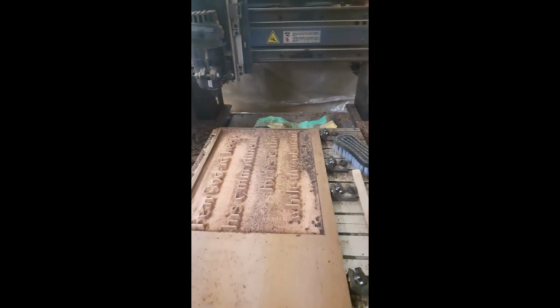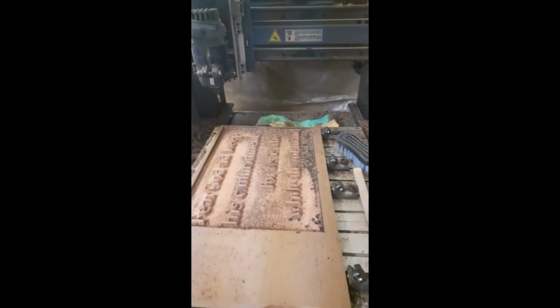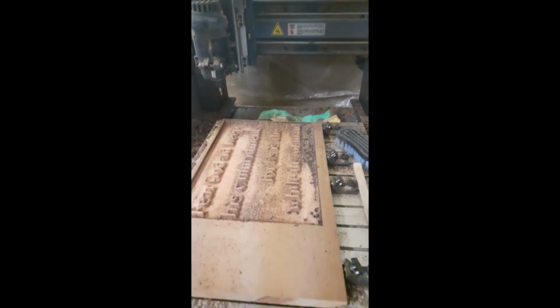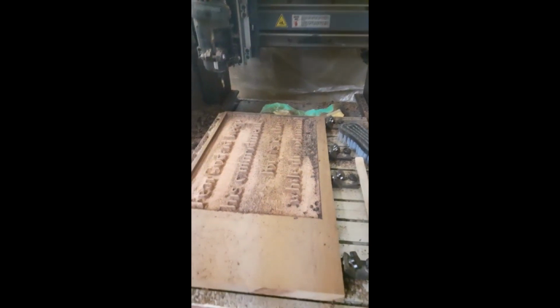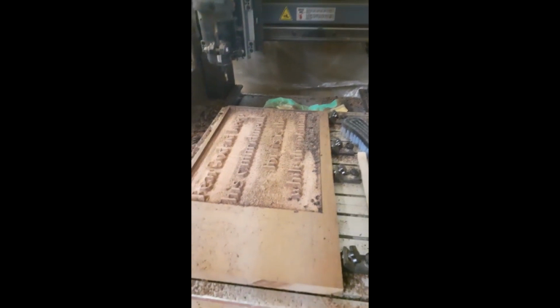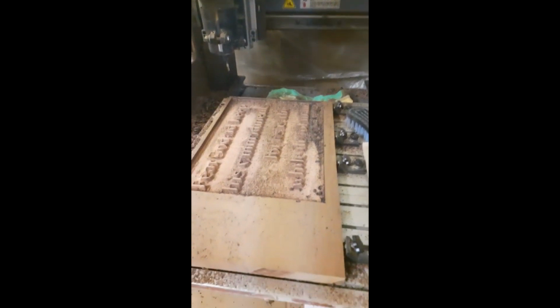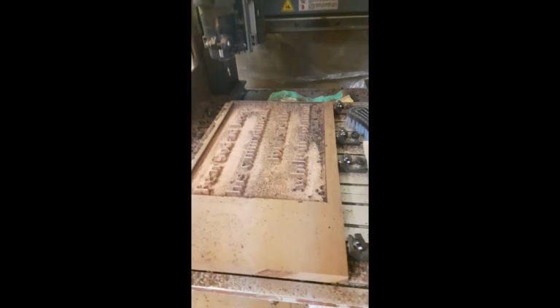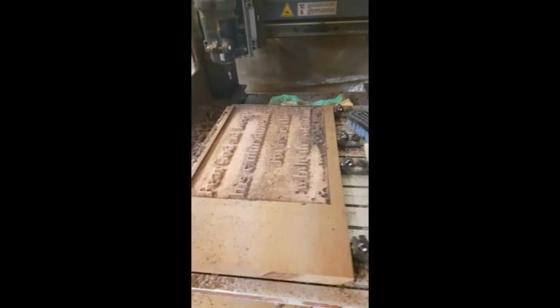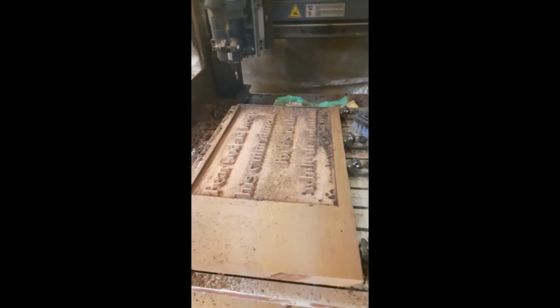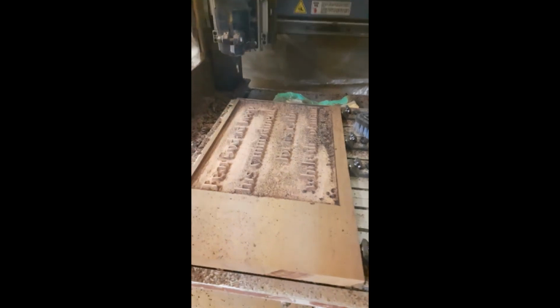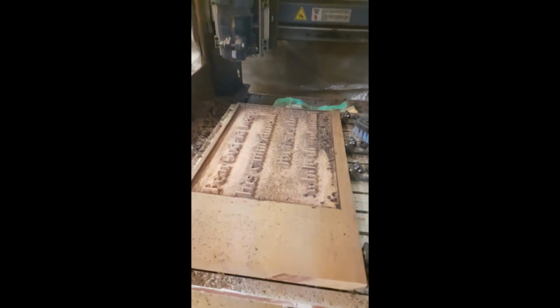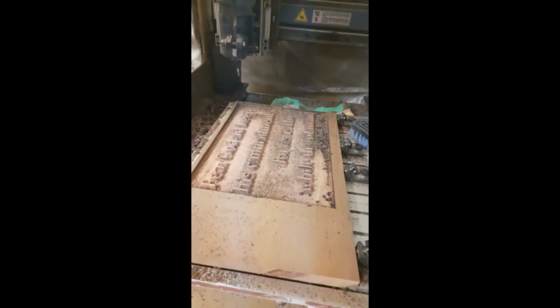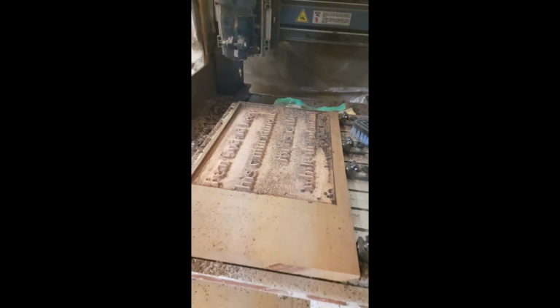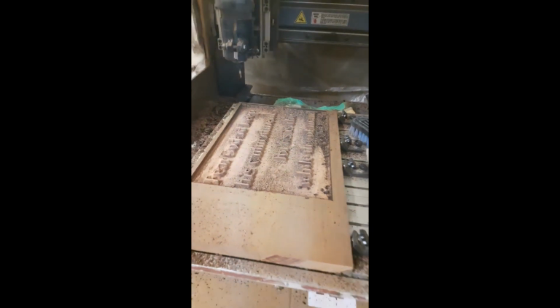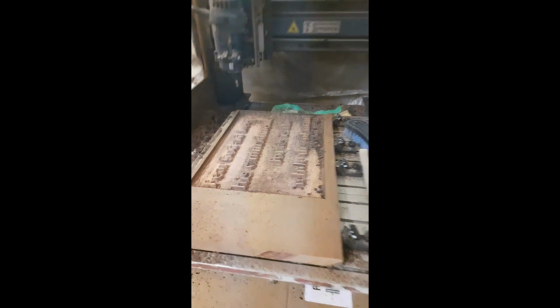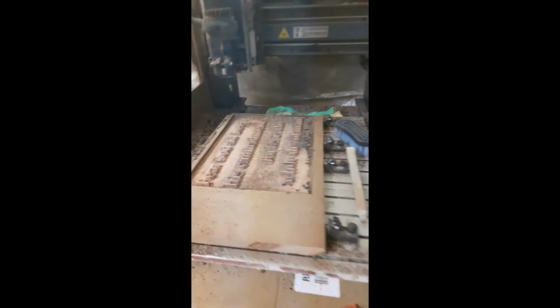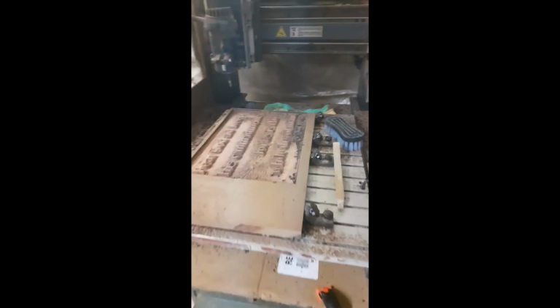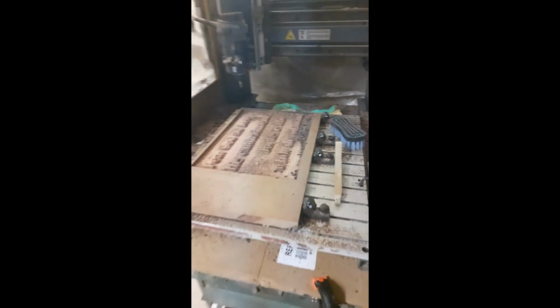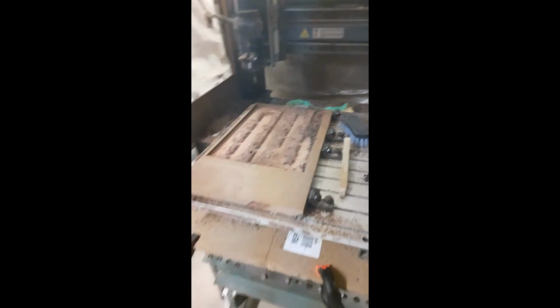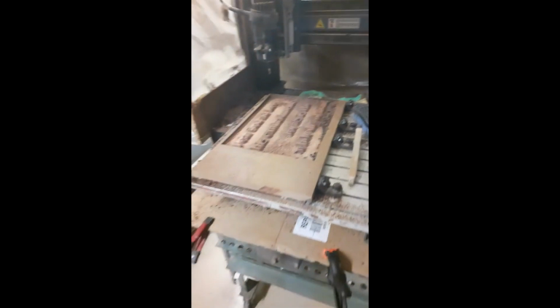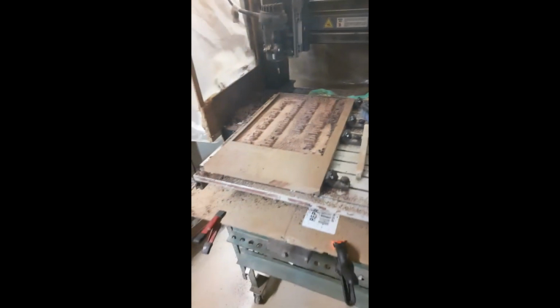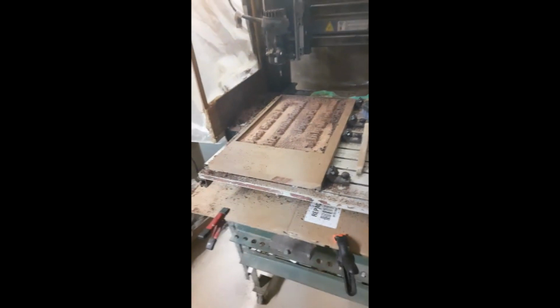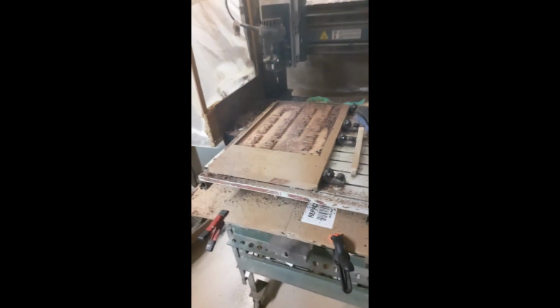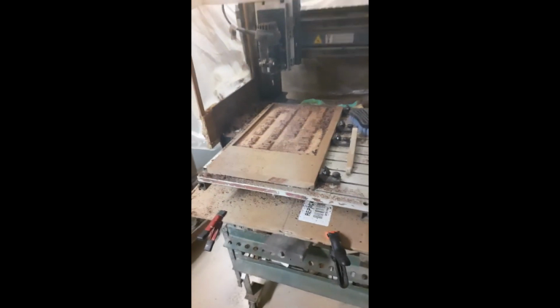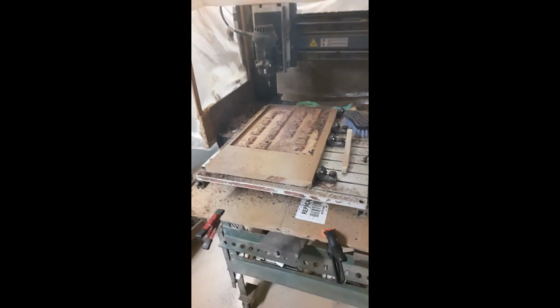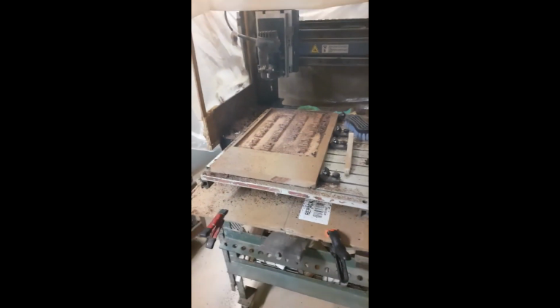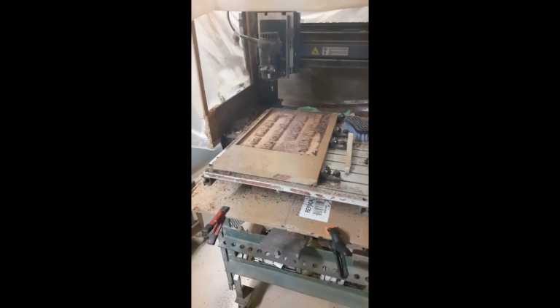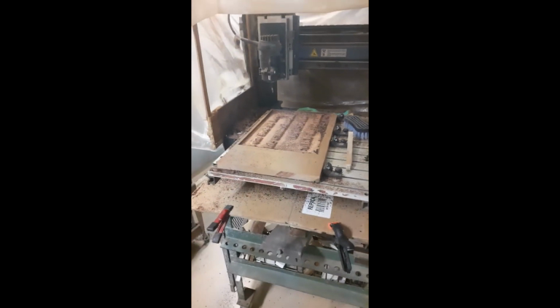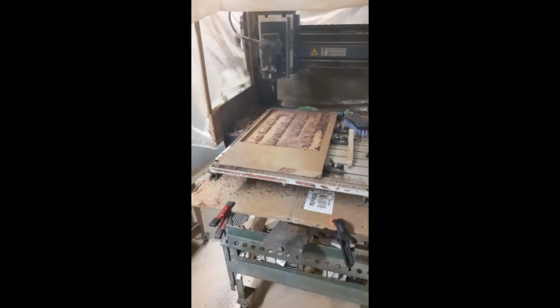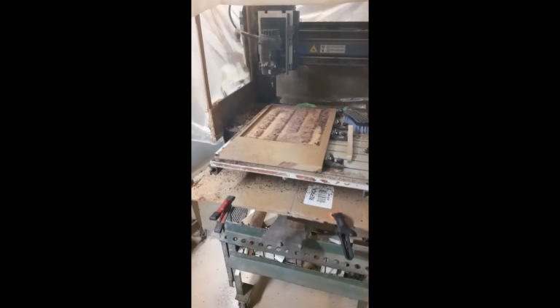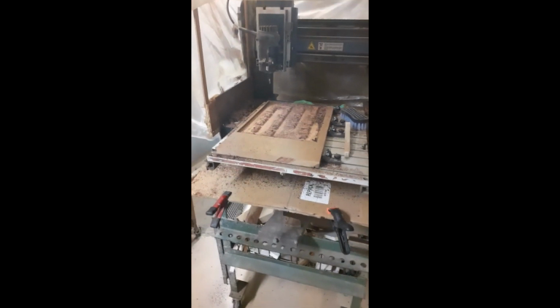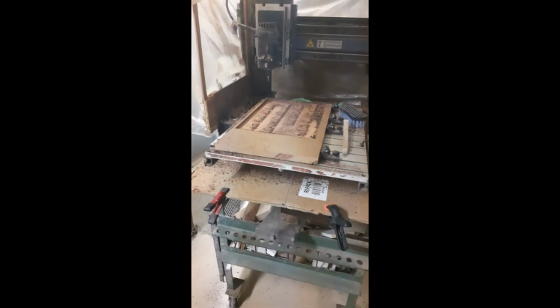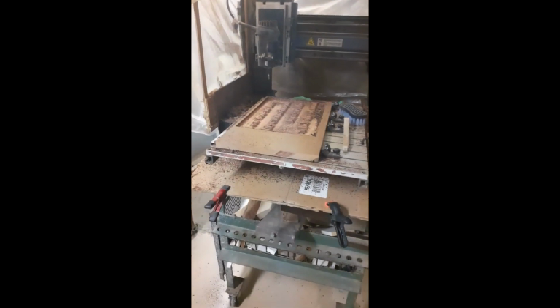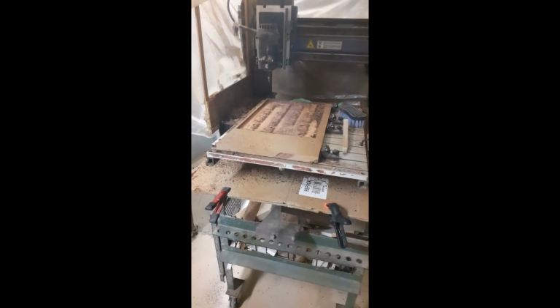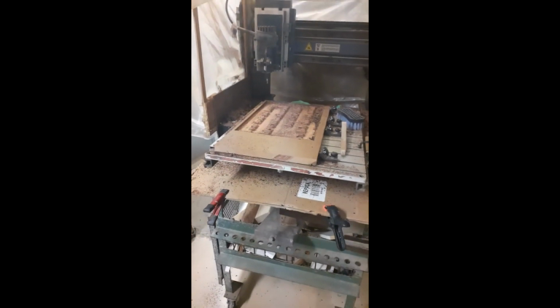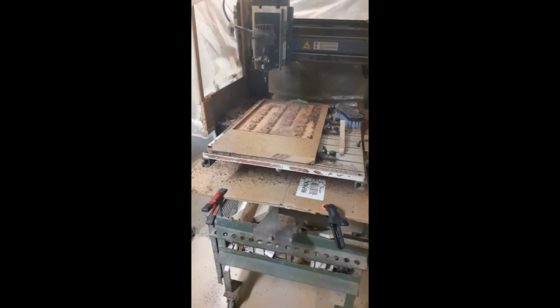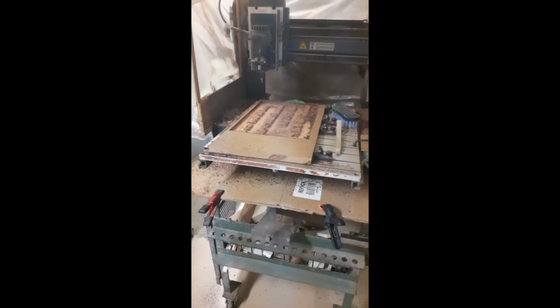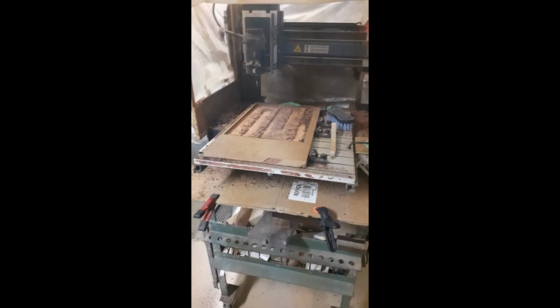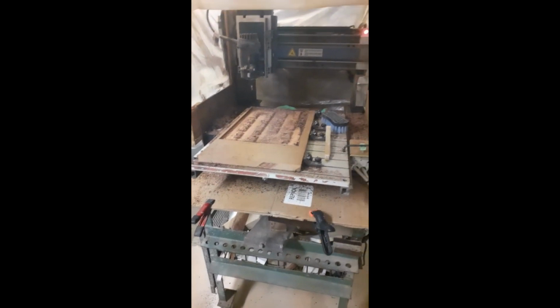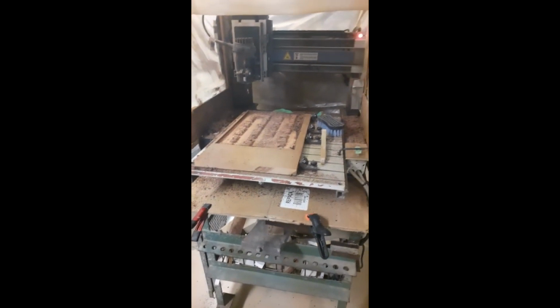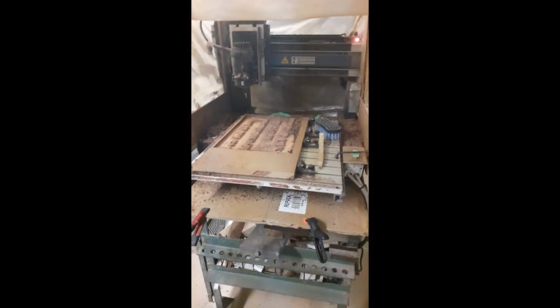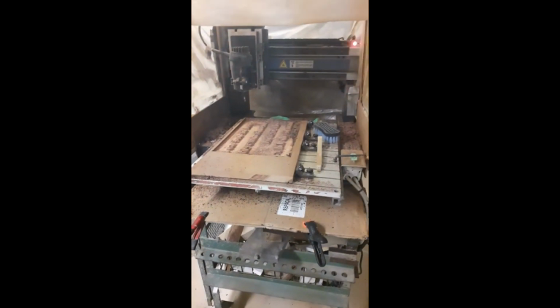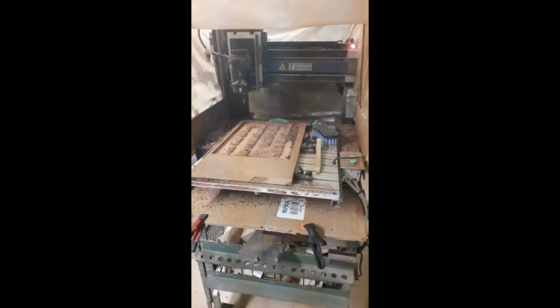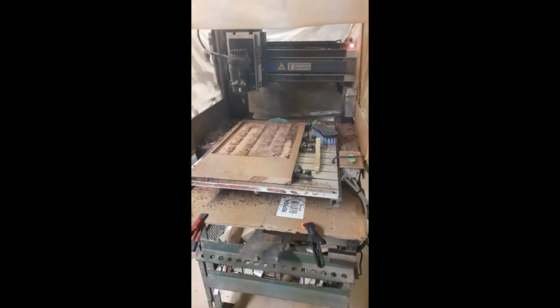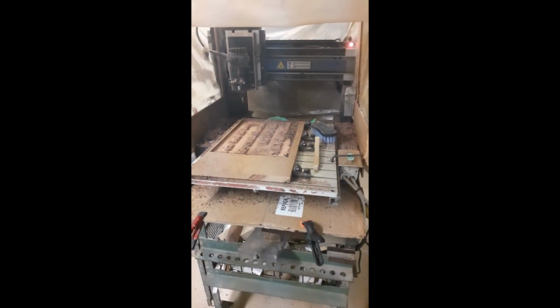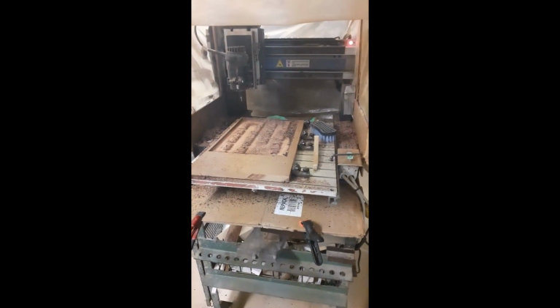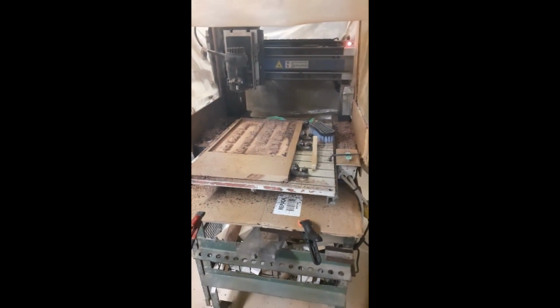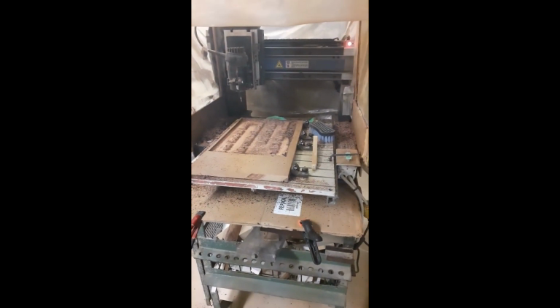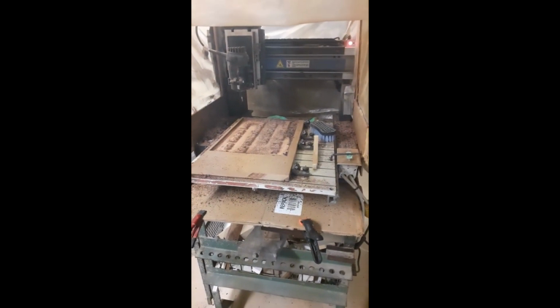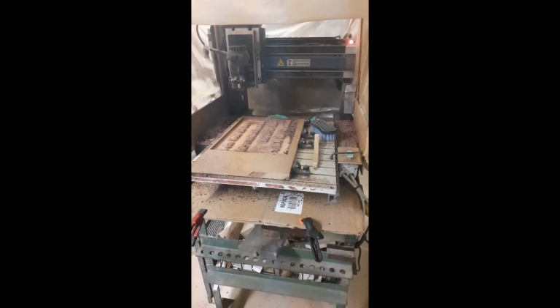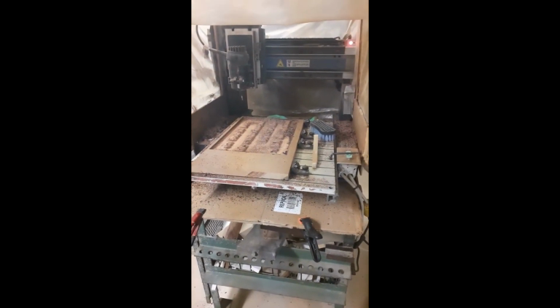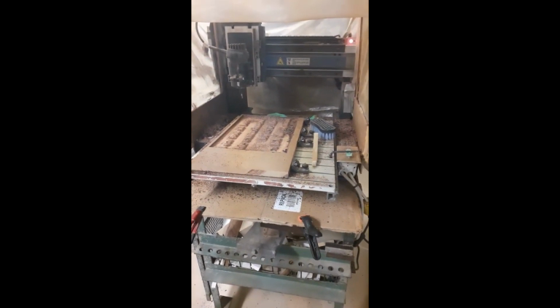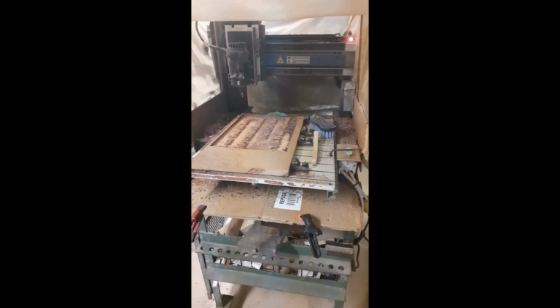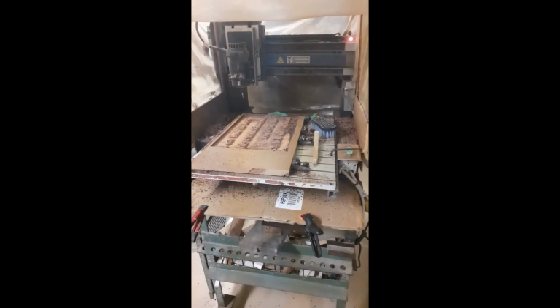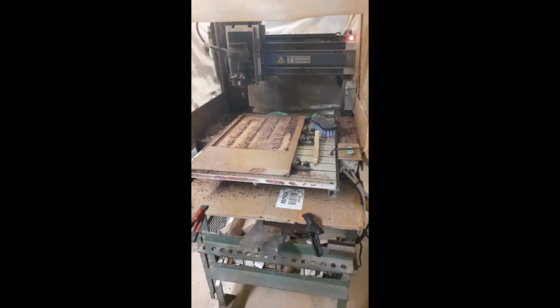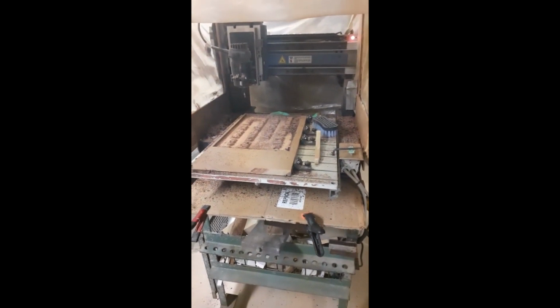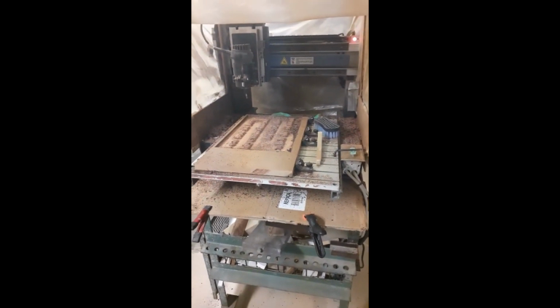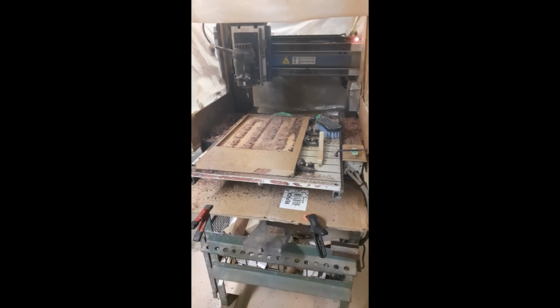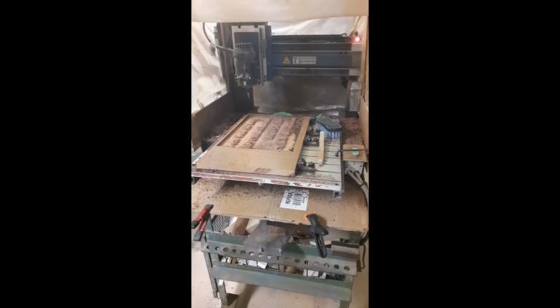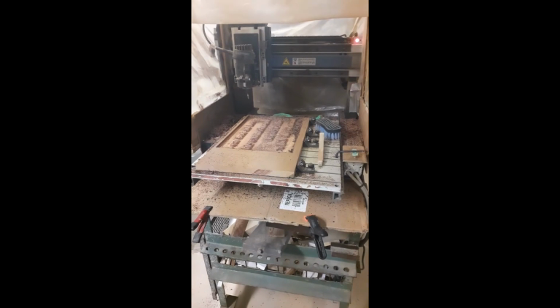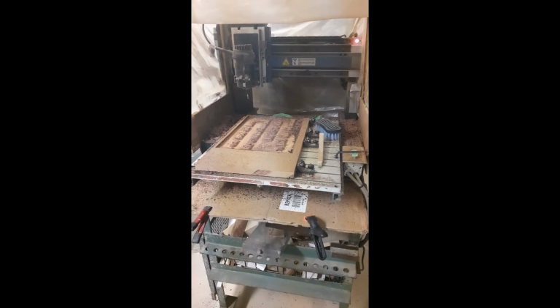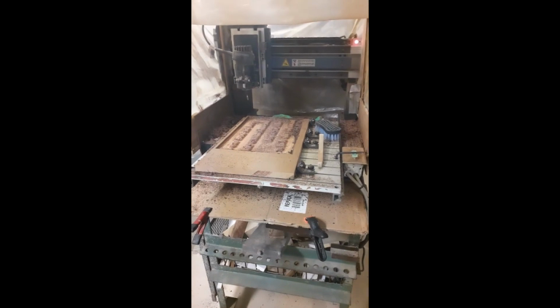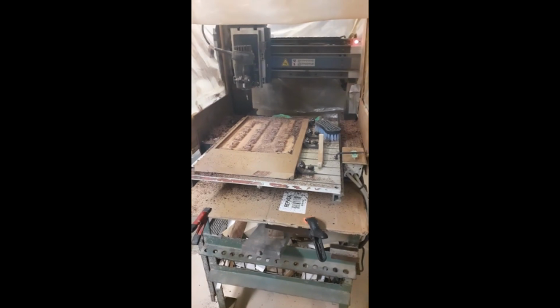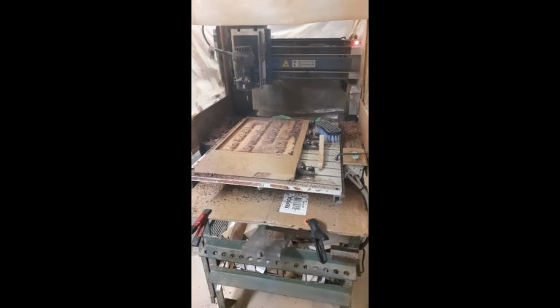That is what a CNC wood router can do — a small one anyhow. It does have some limitations.